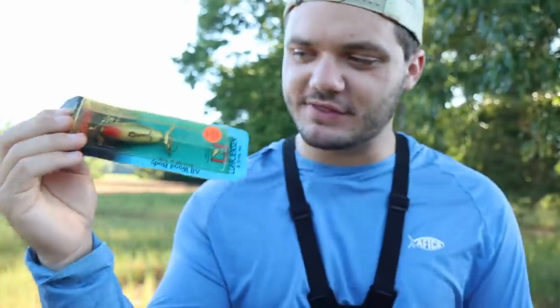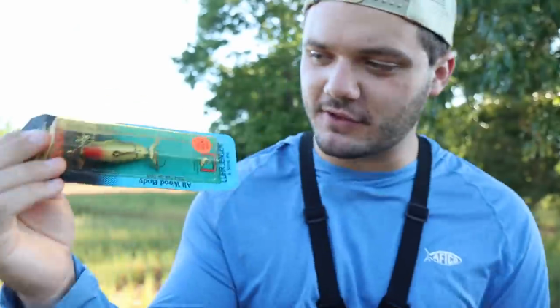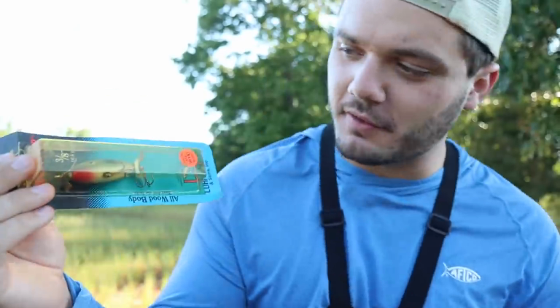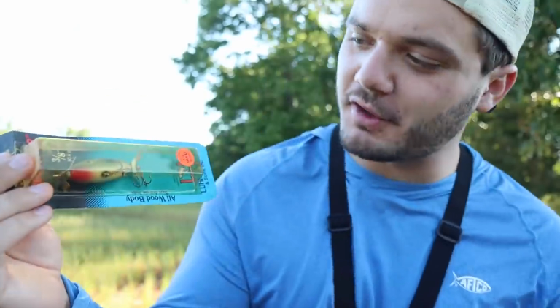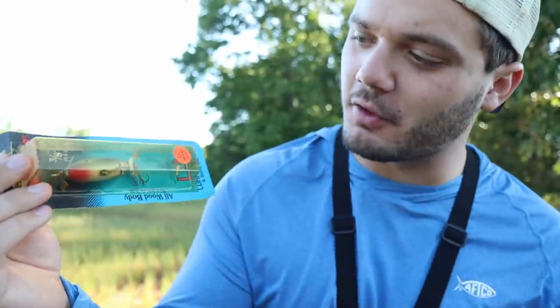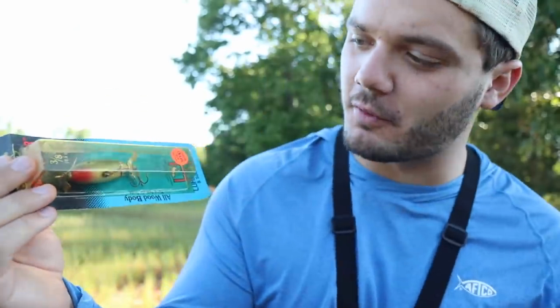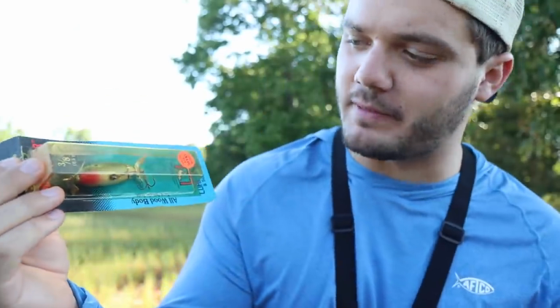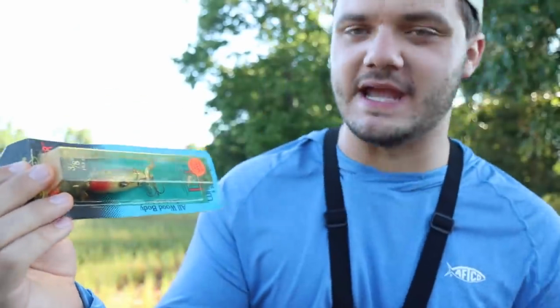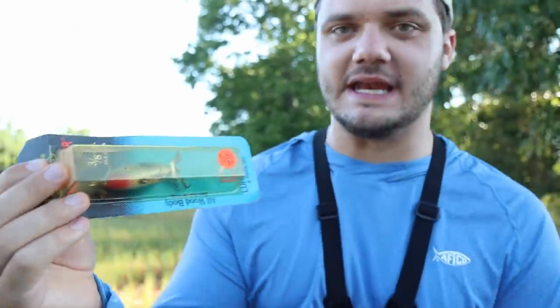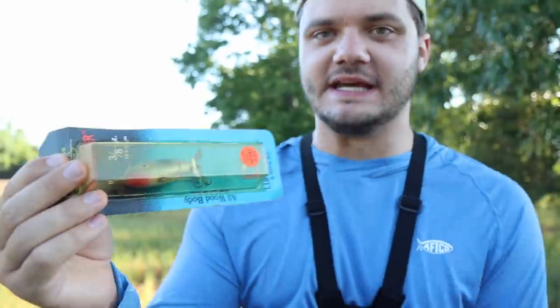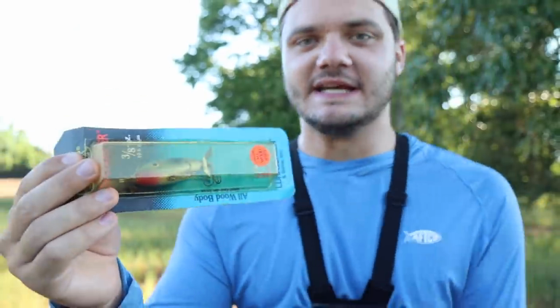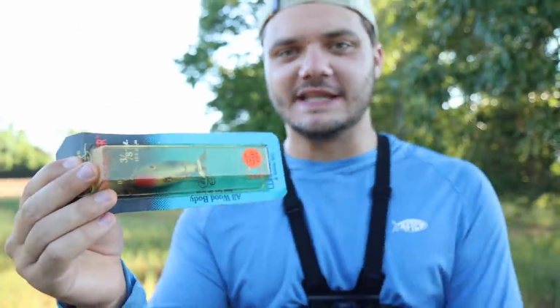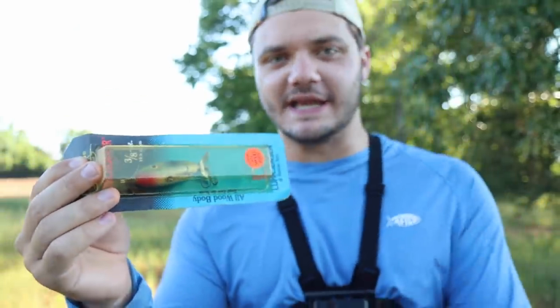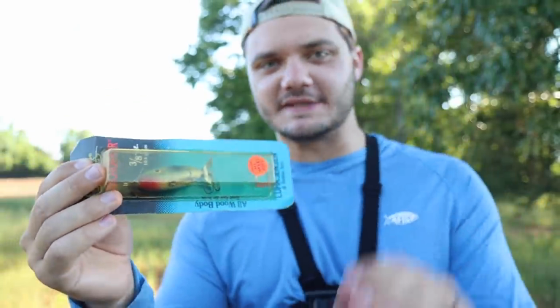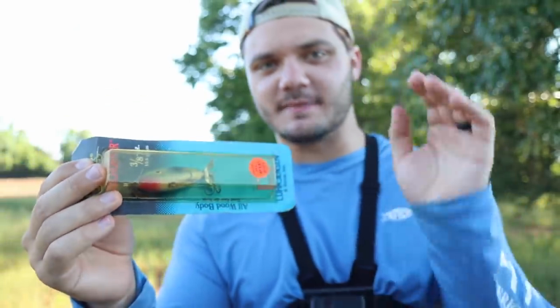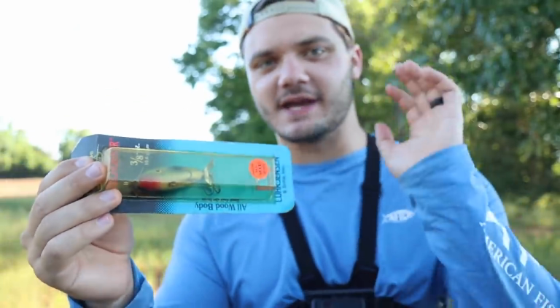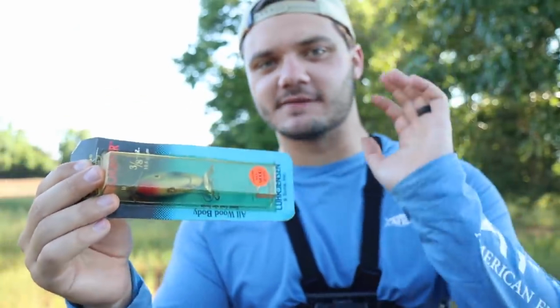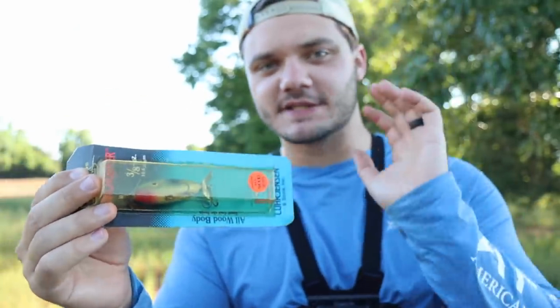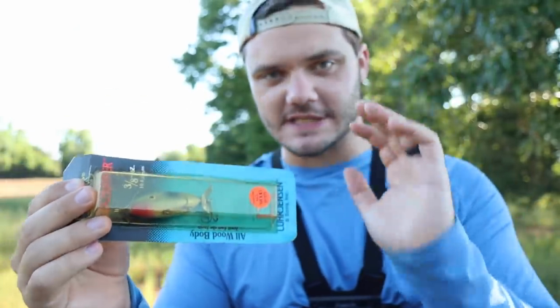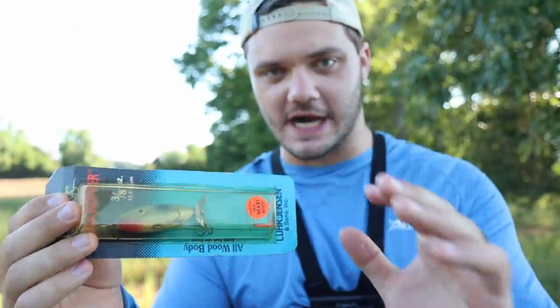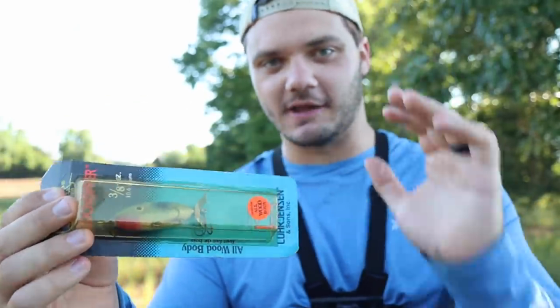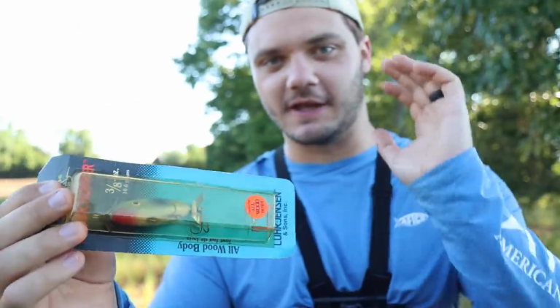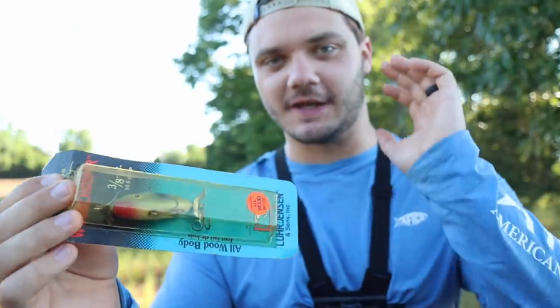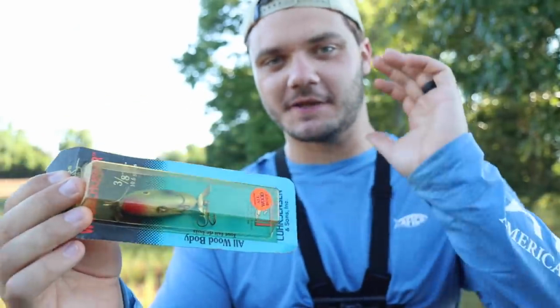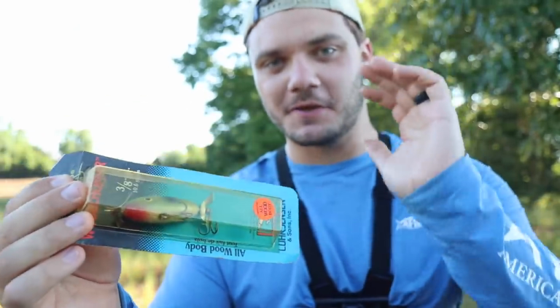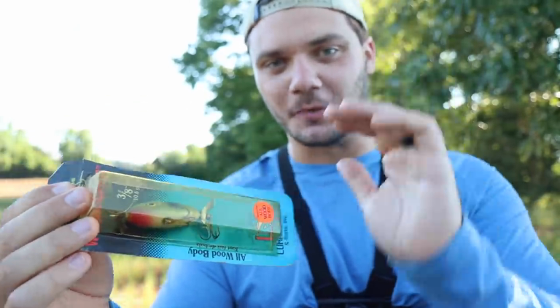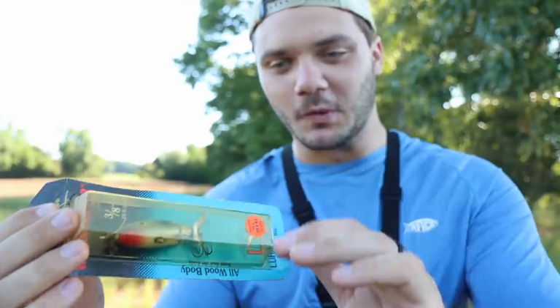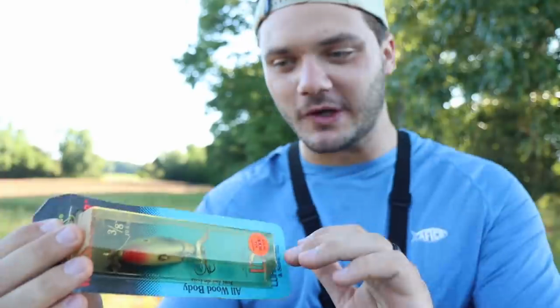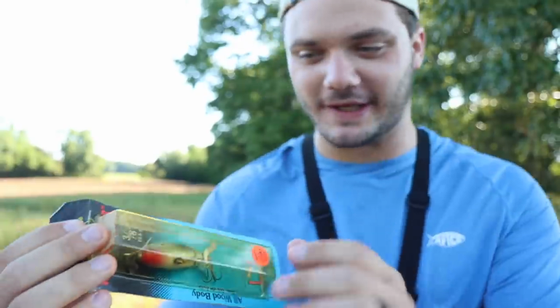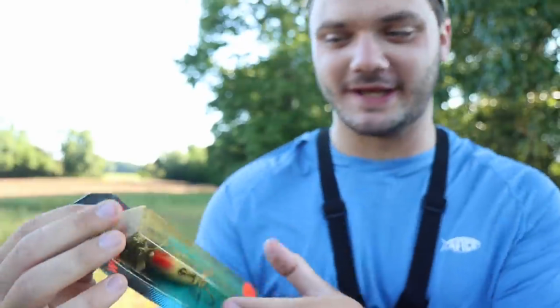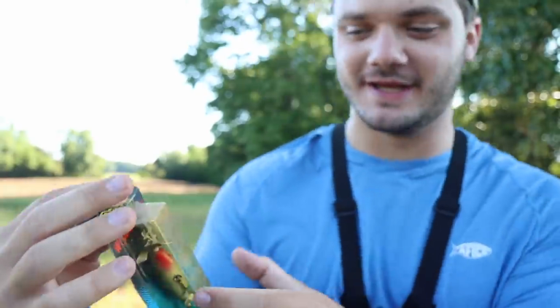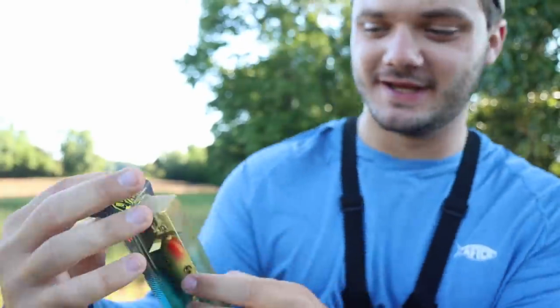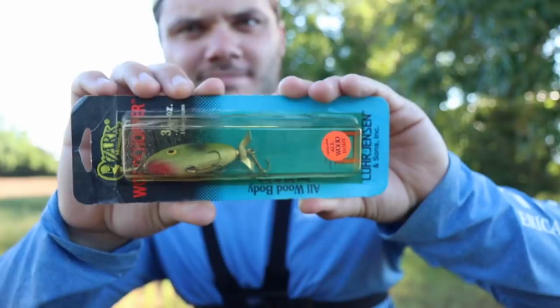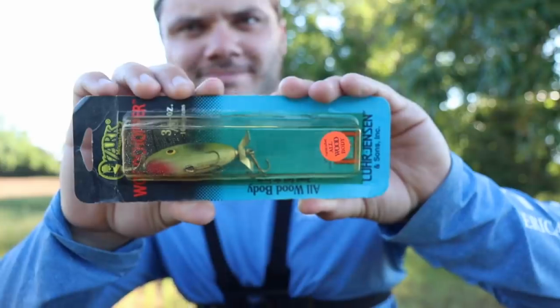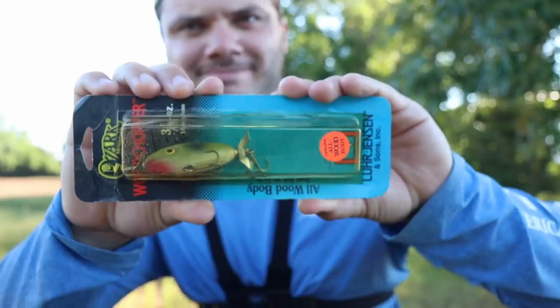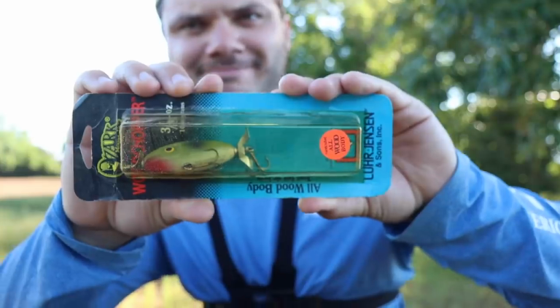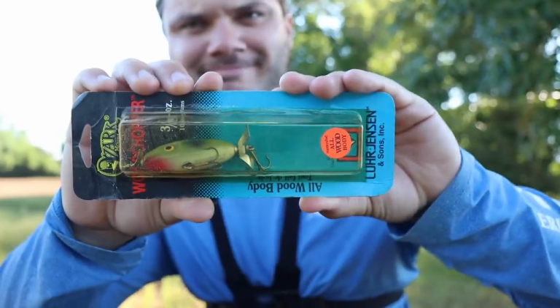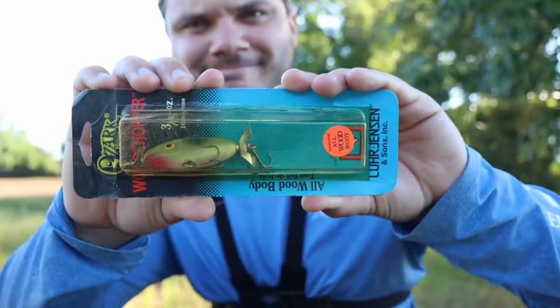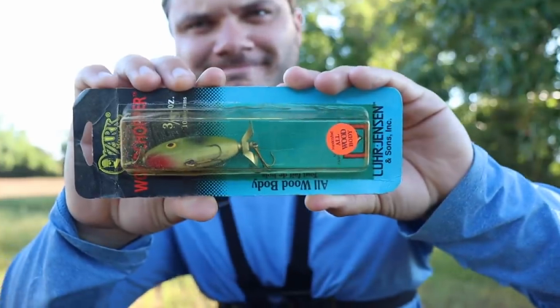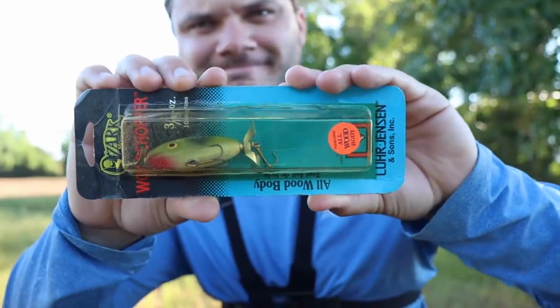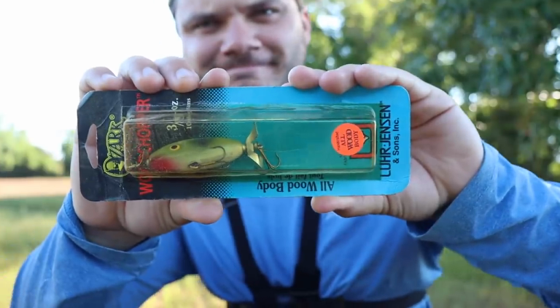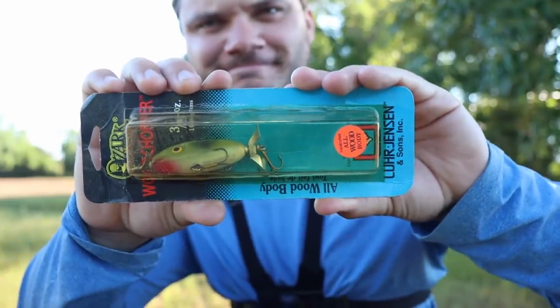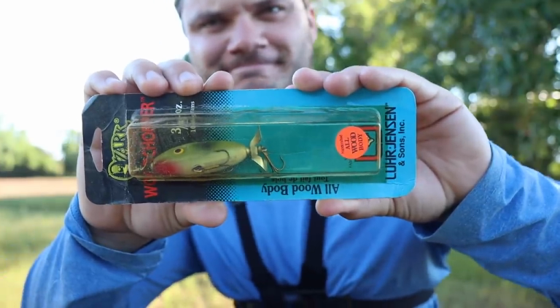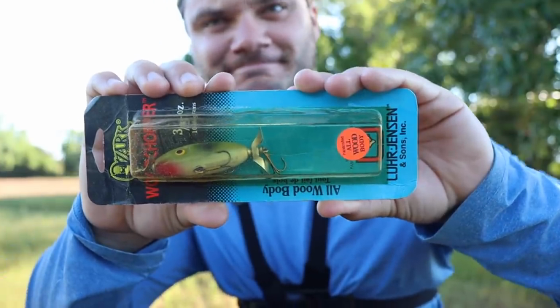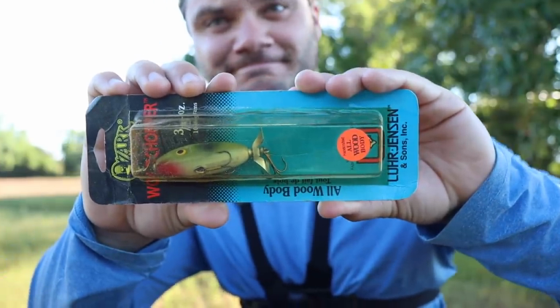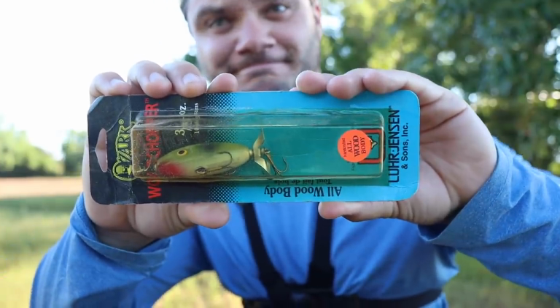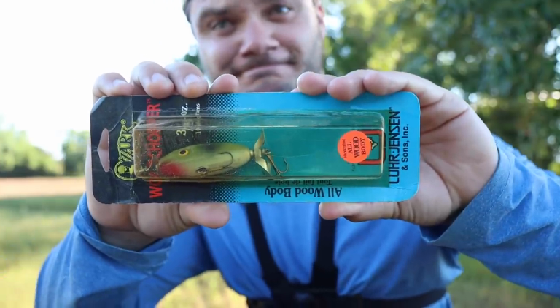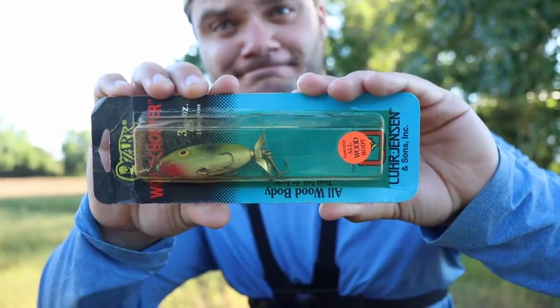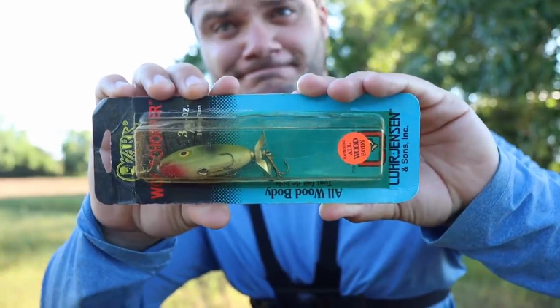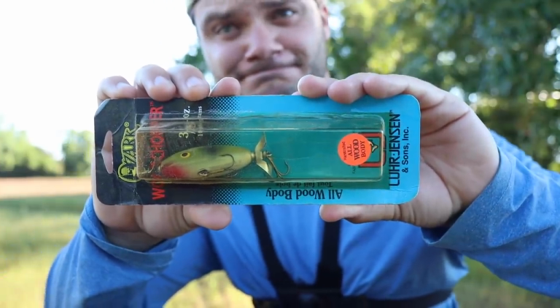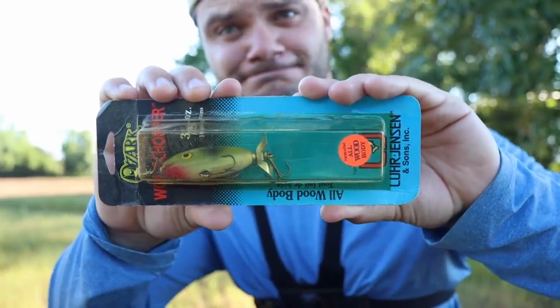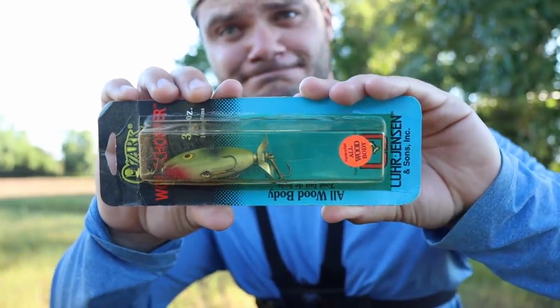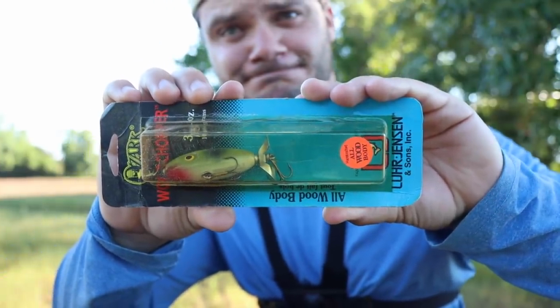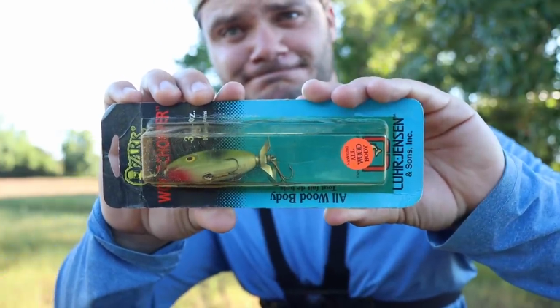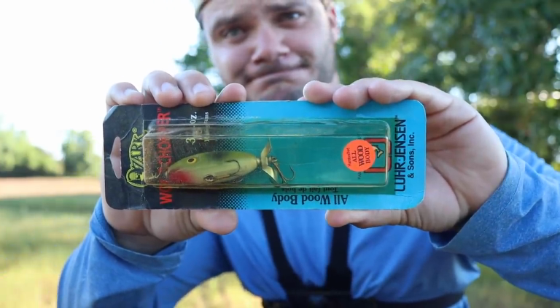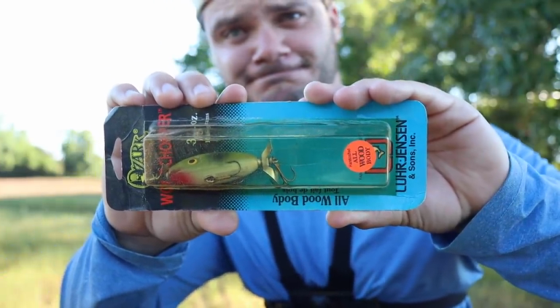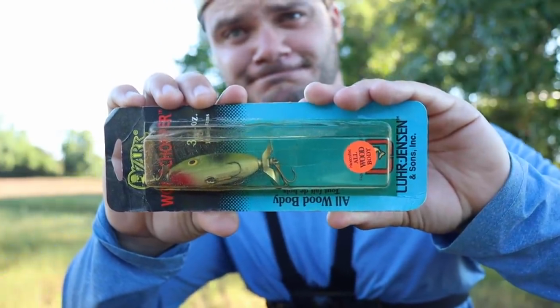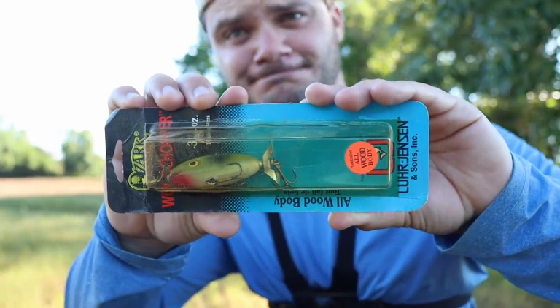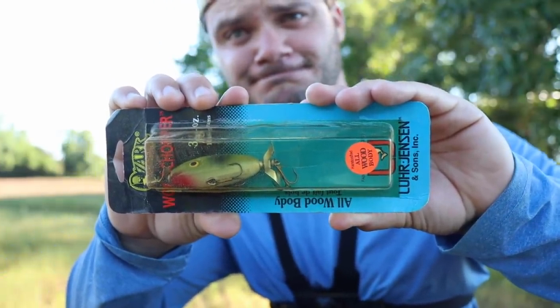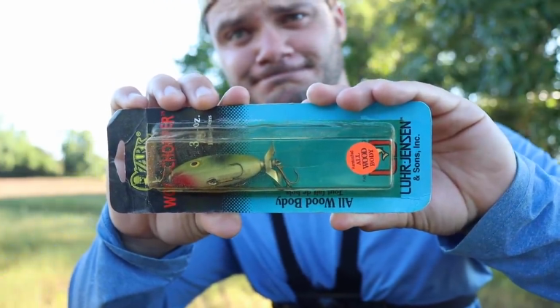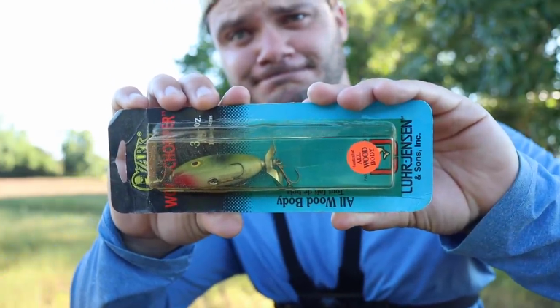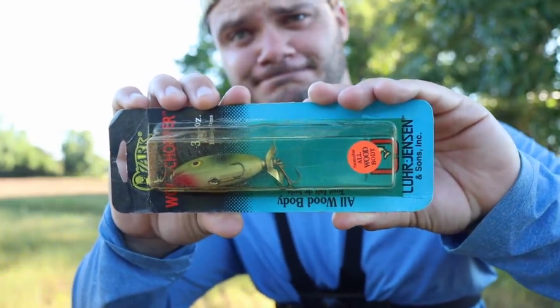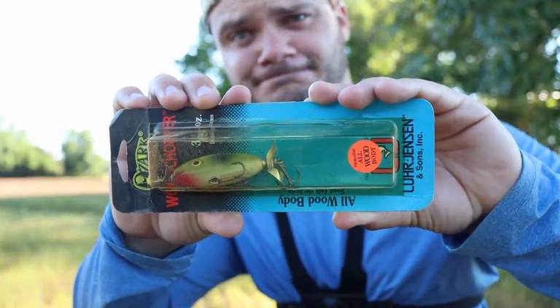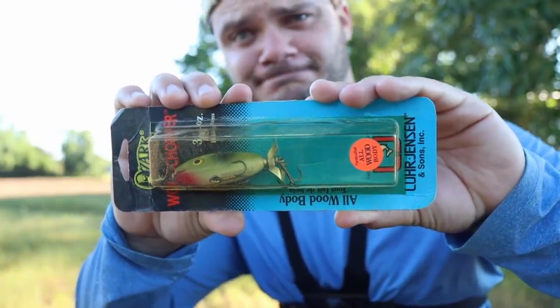Continuing on with the weird 30-year-old baits — we have one that's made of solid wood. It's called the Wood Chopper. It's basically a prop bait.